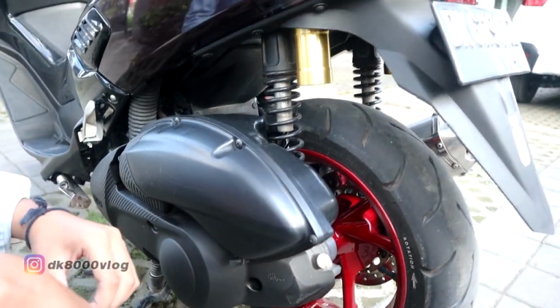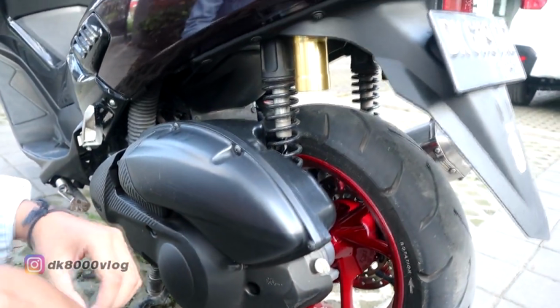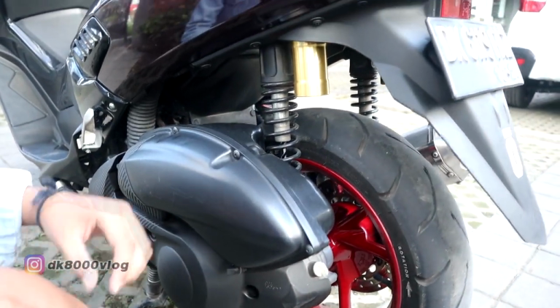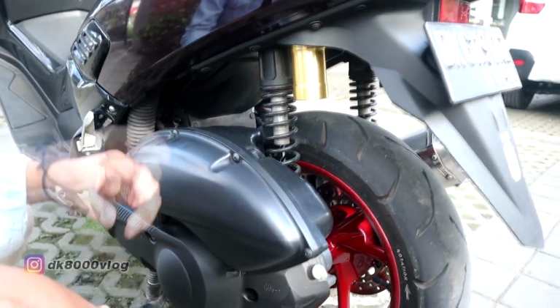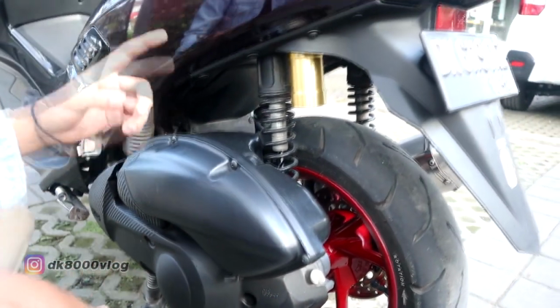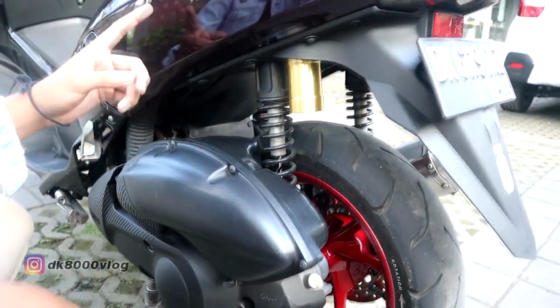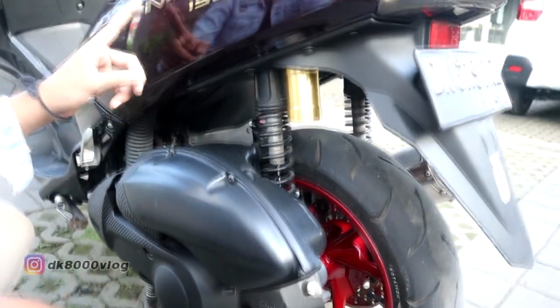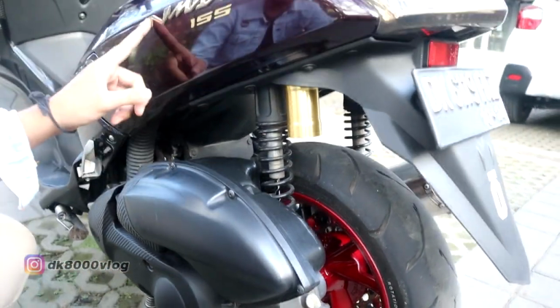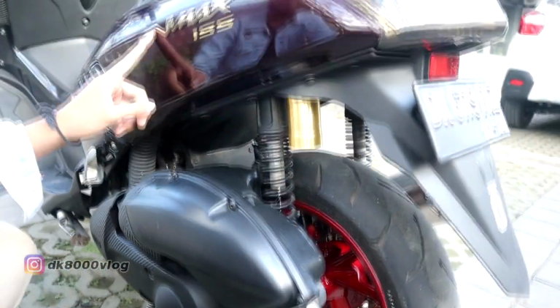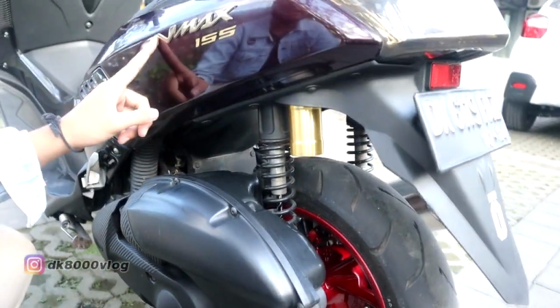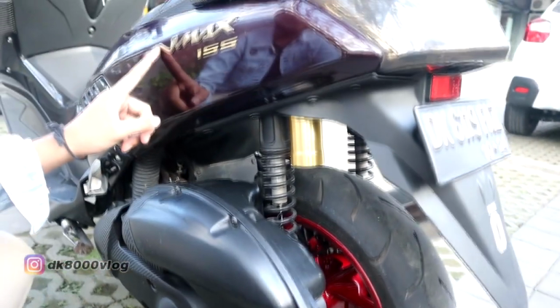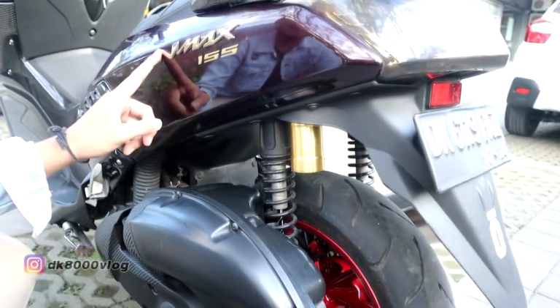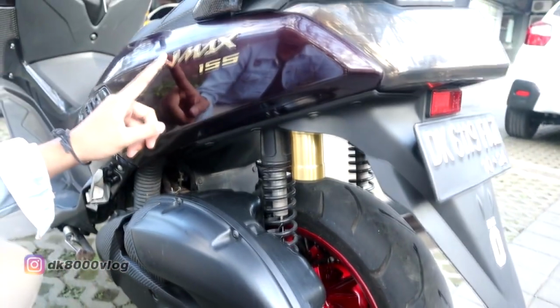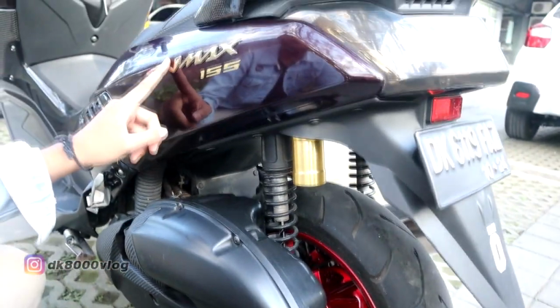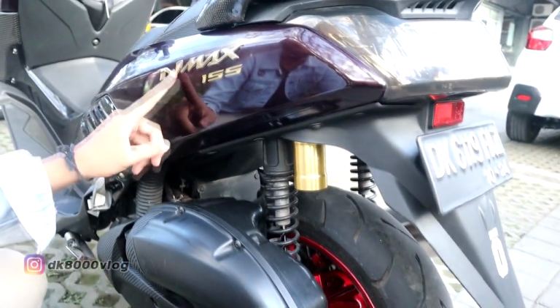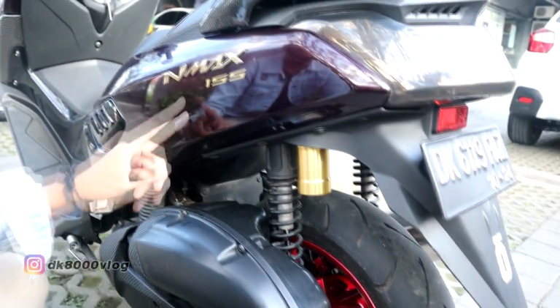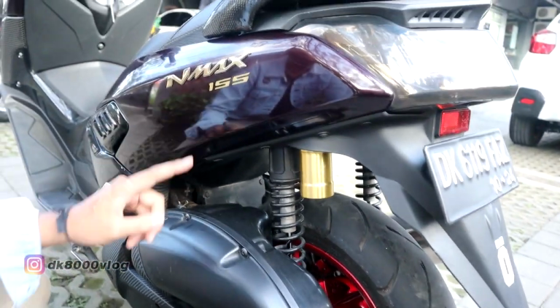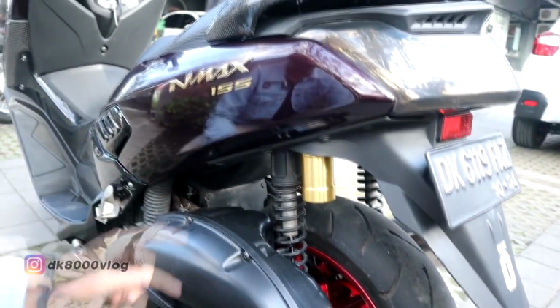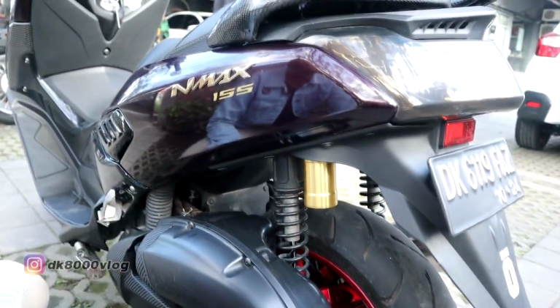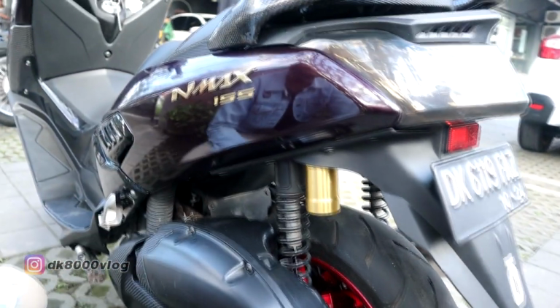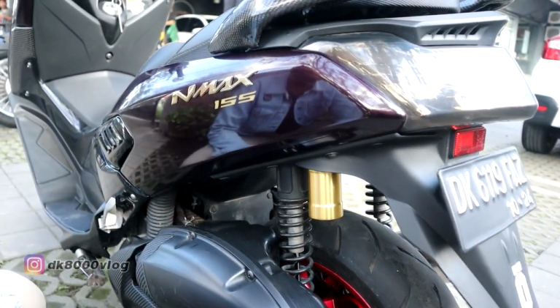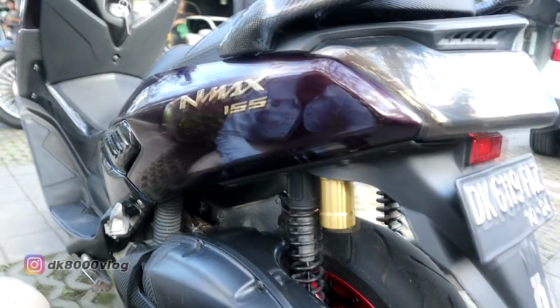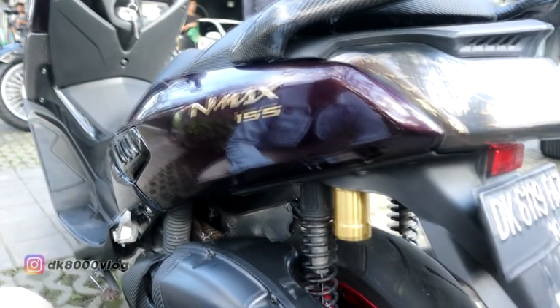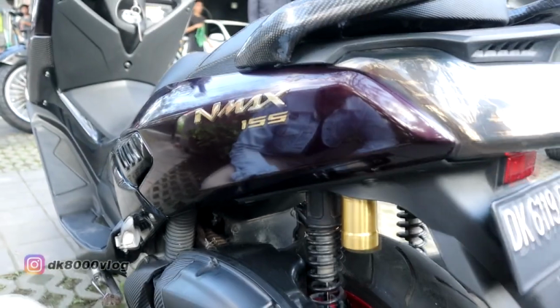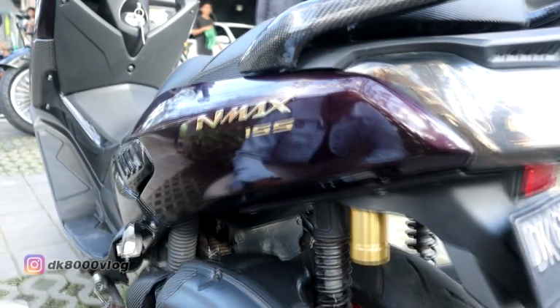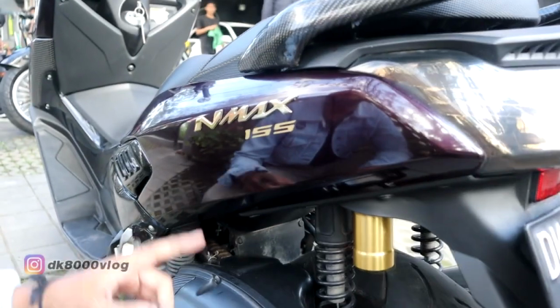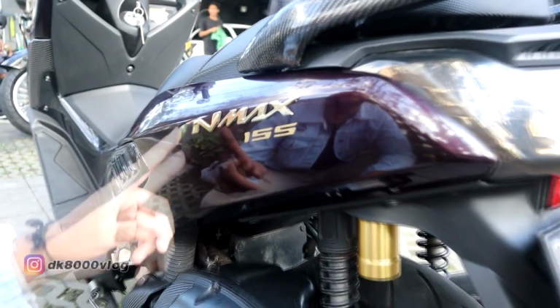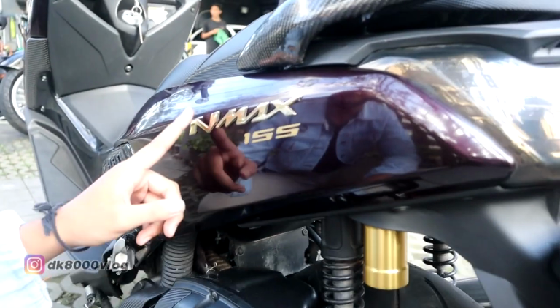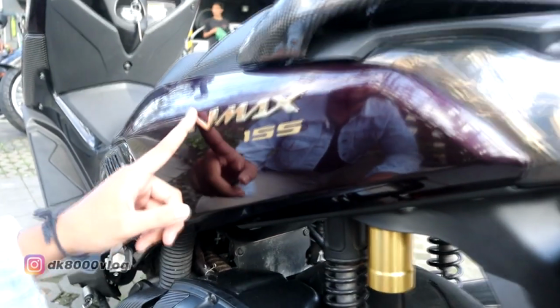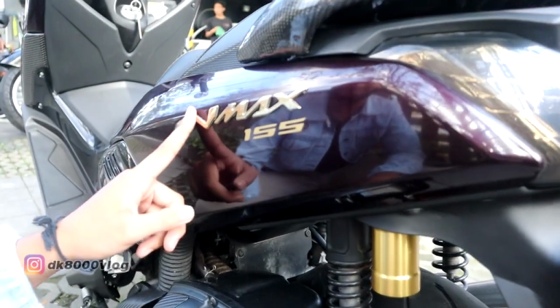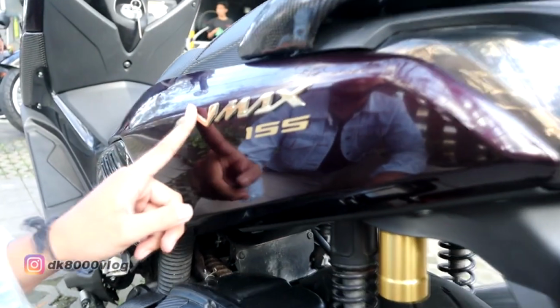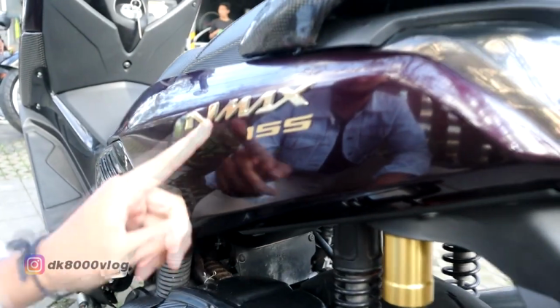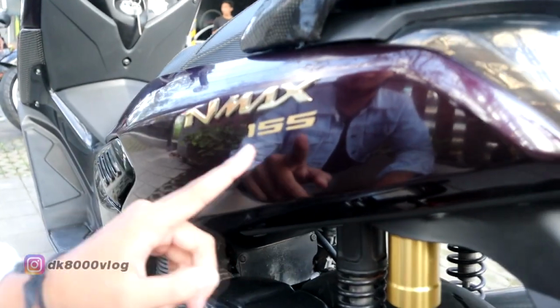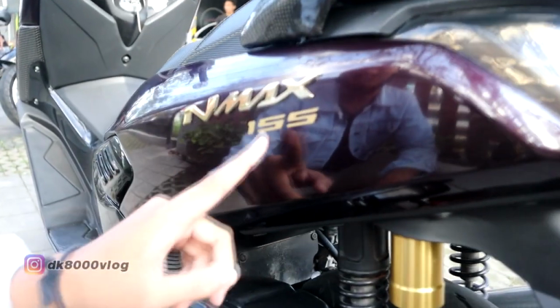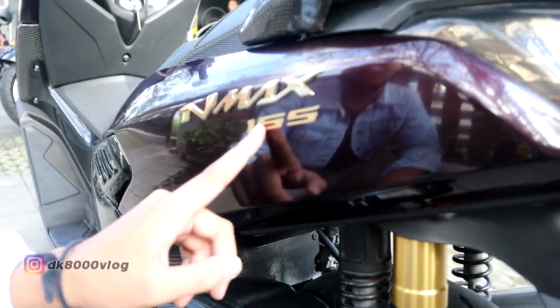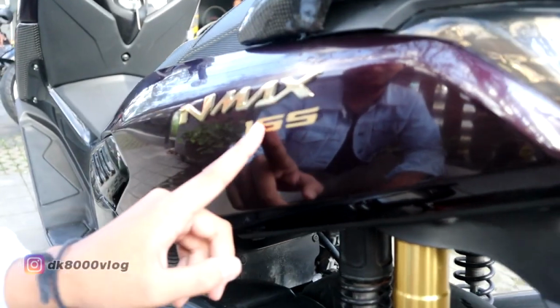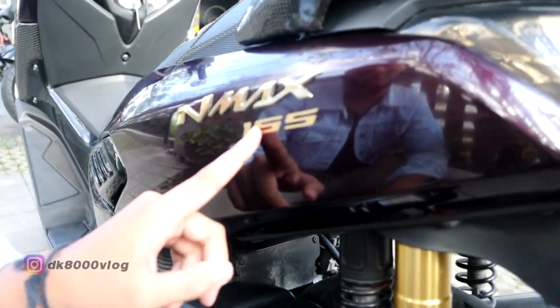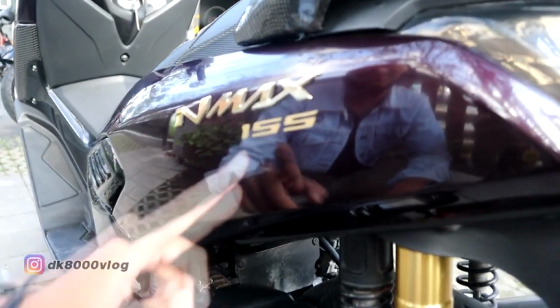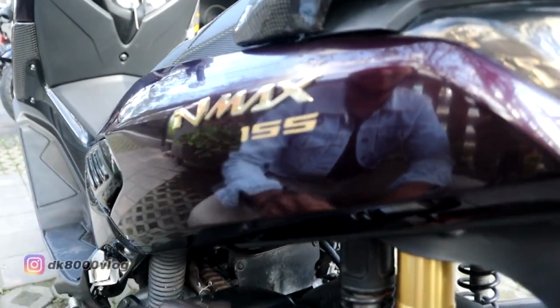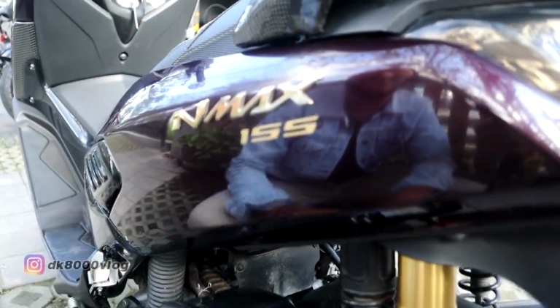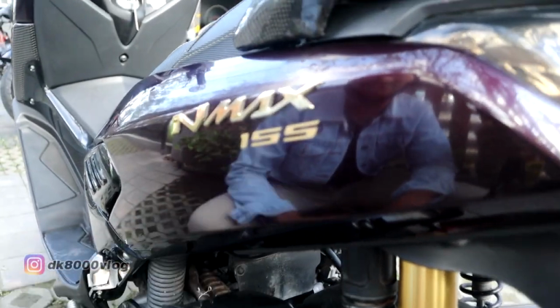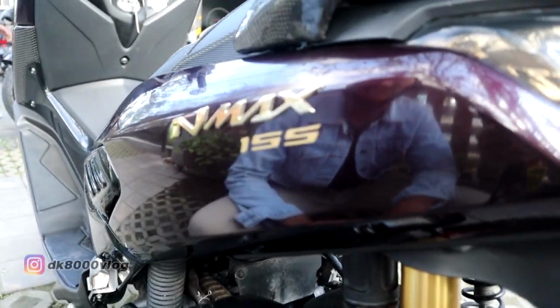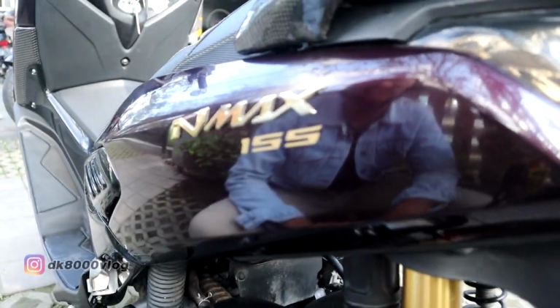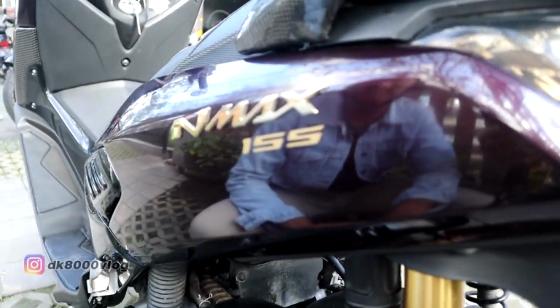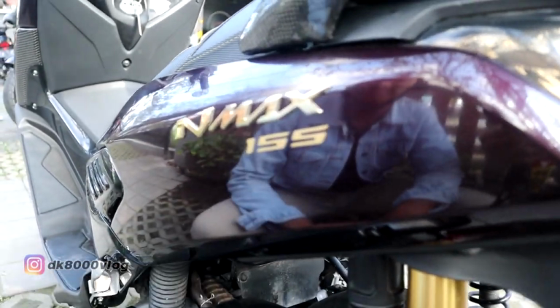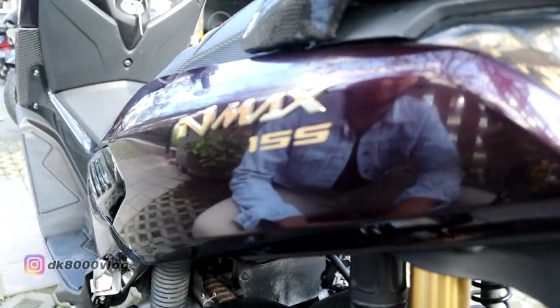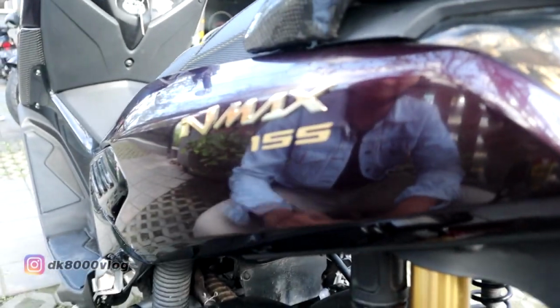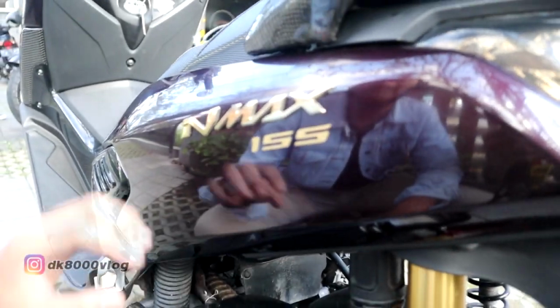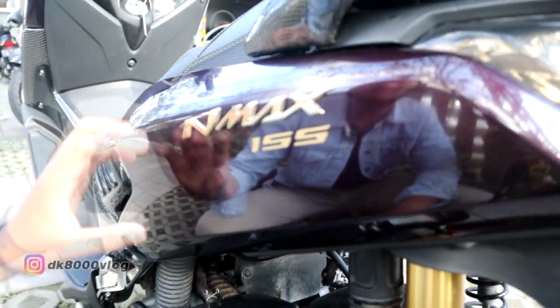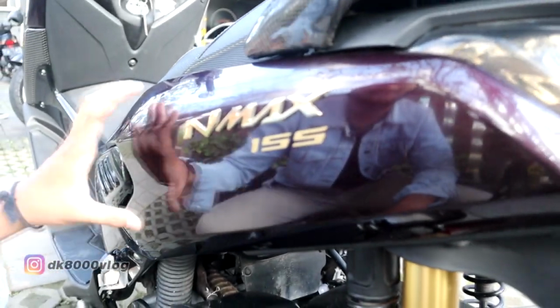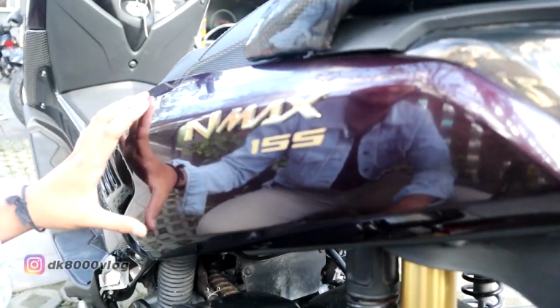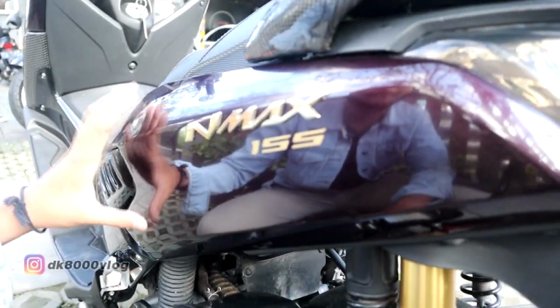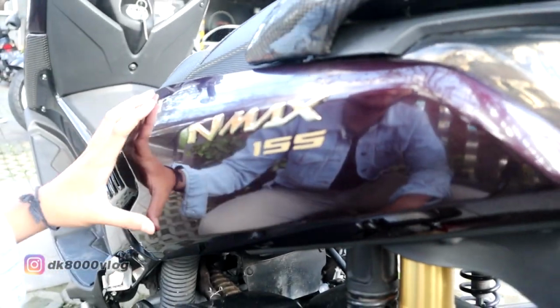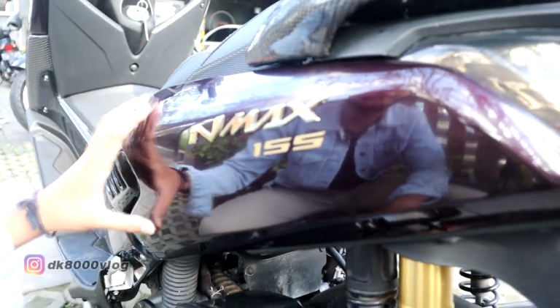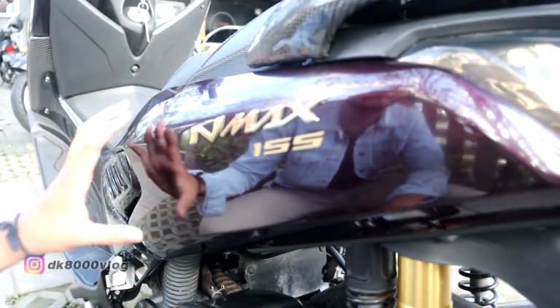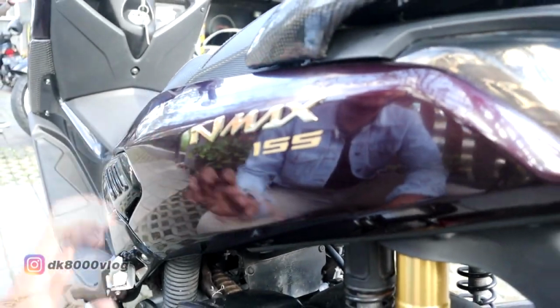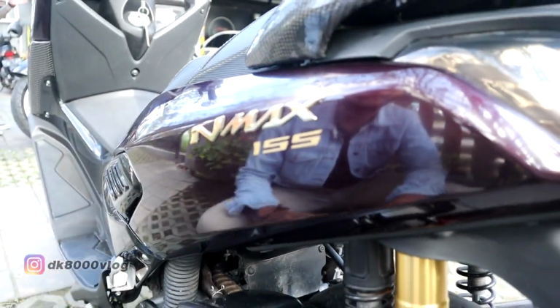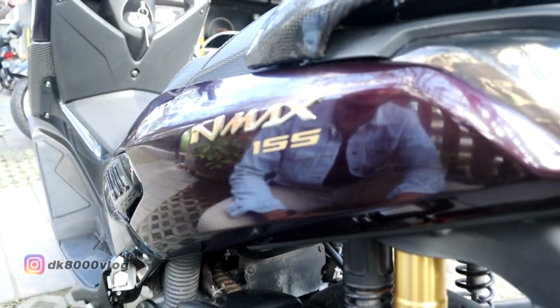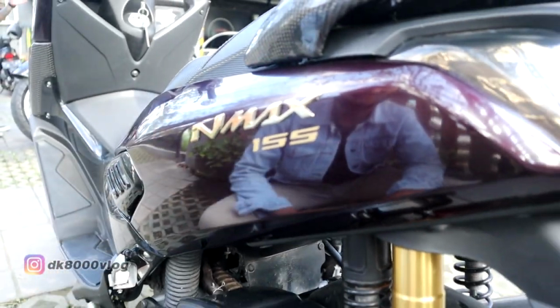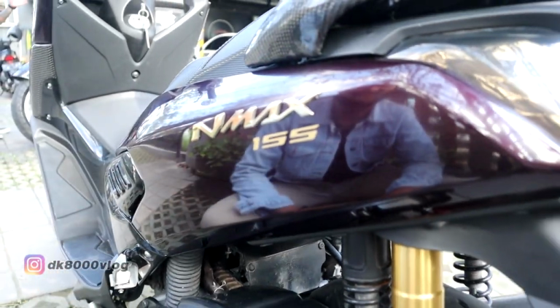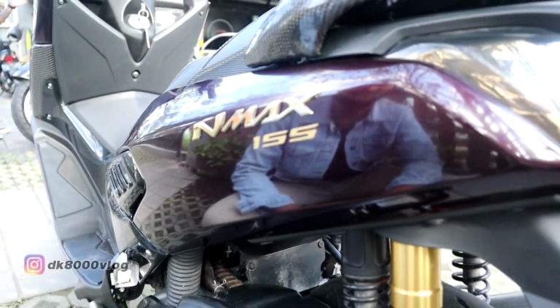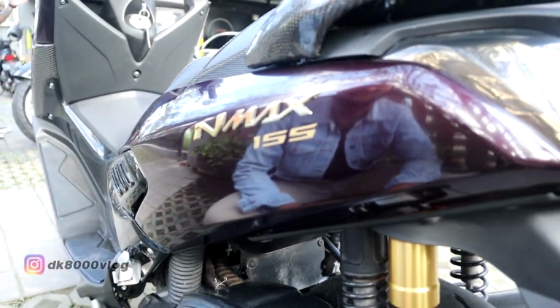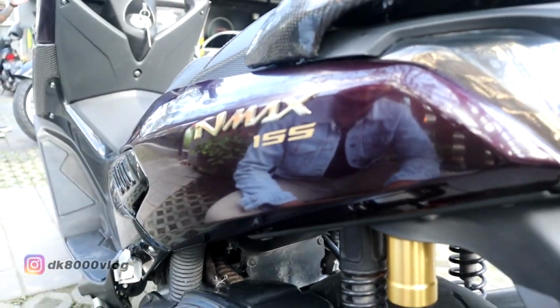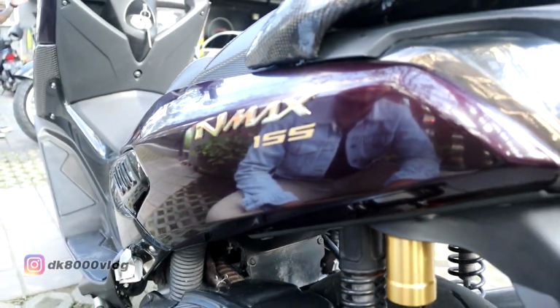Terus di sini lambang NMAX di deck lama saya cabut, dan Rp155.000-nya juga saya cabut, saya pasang di deck yang baru ini.